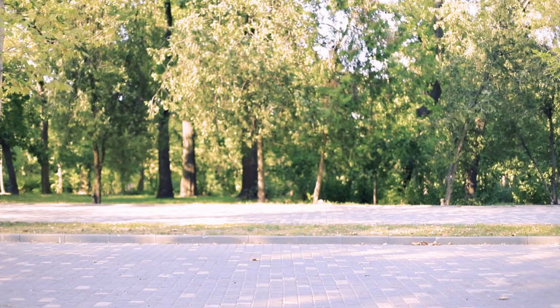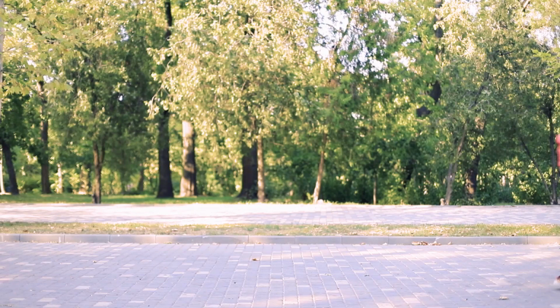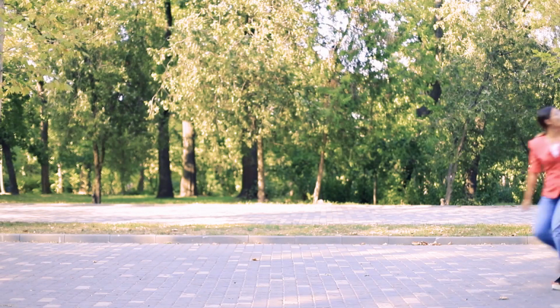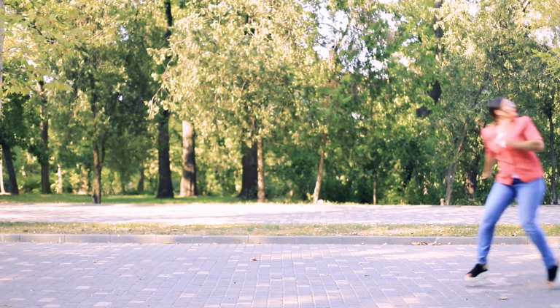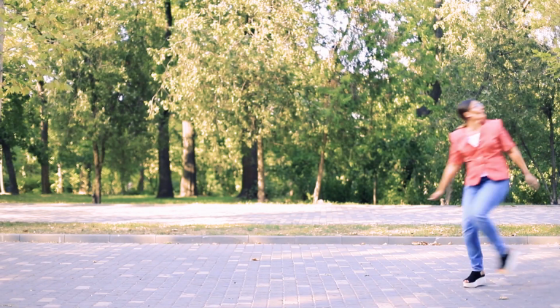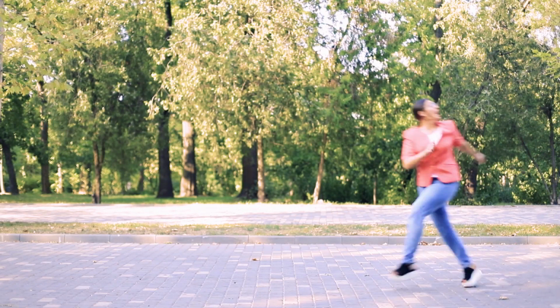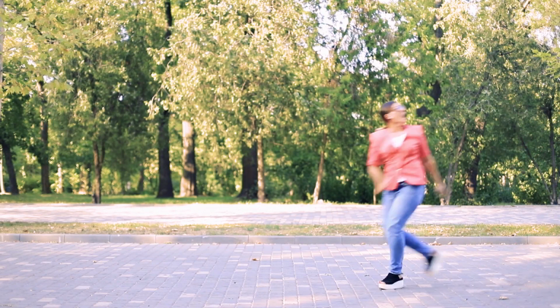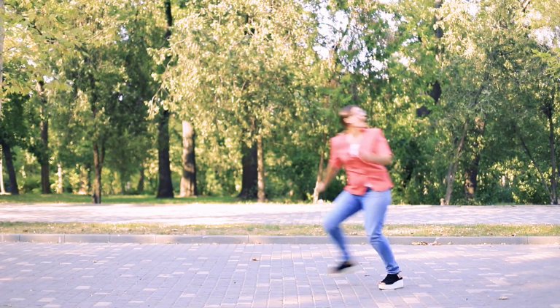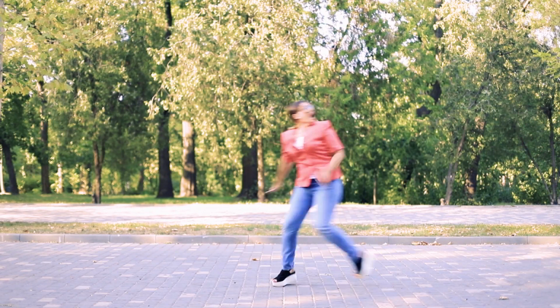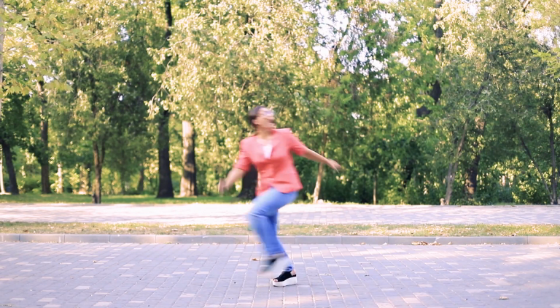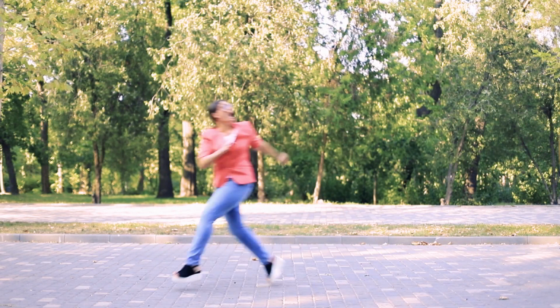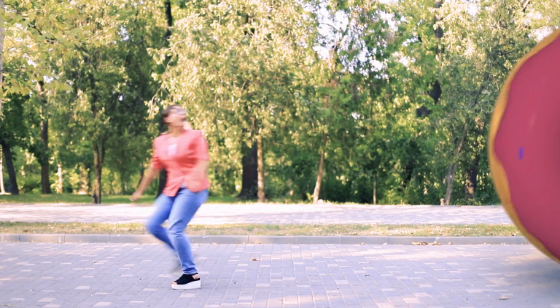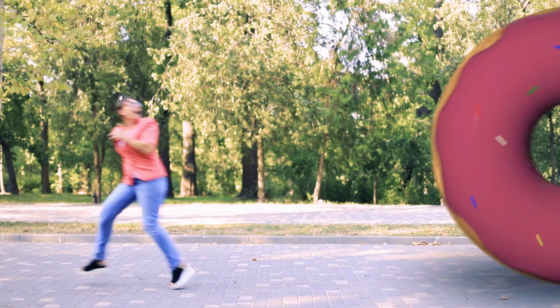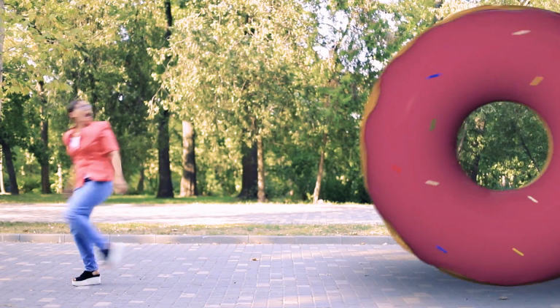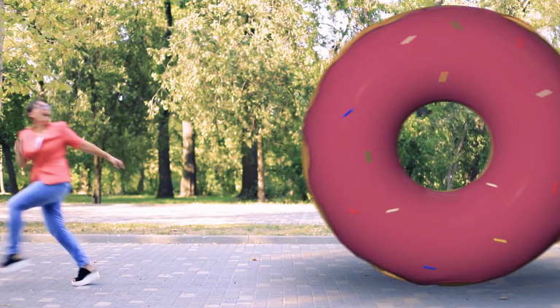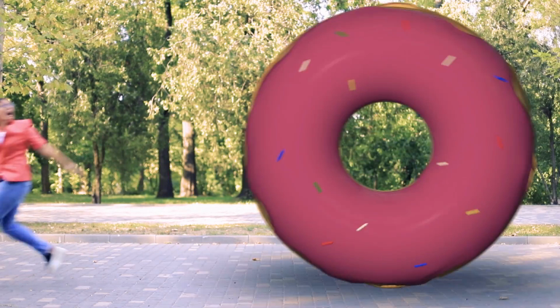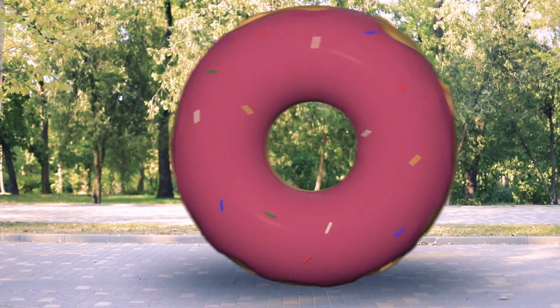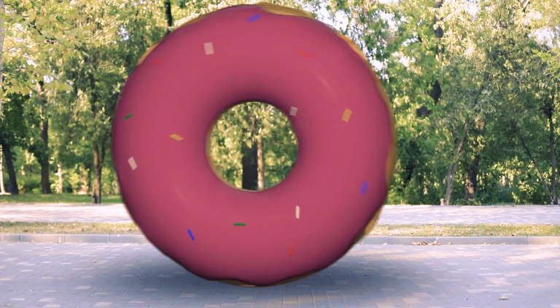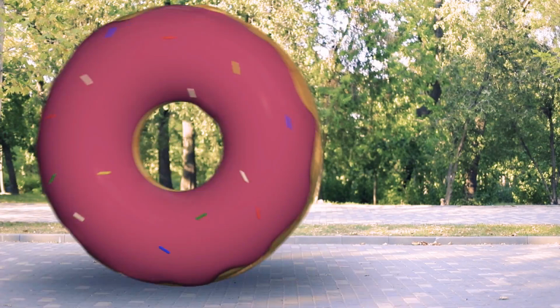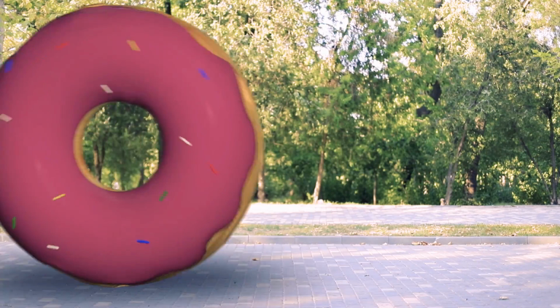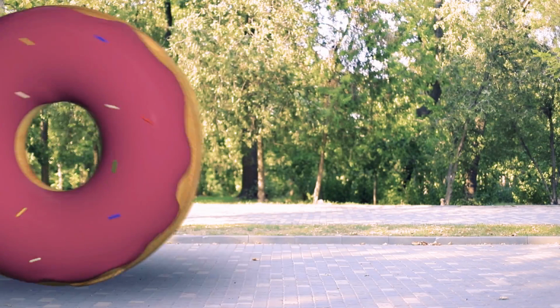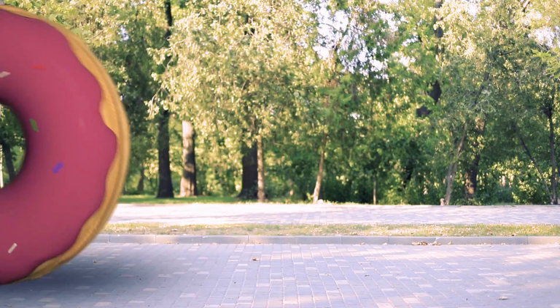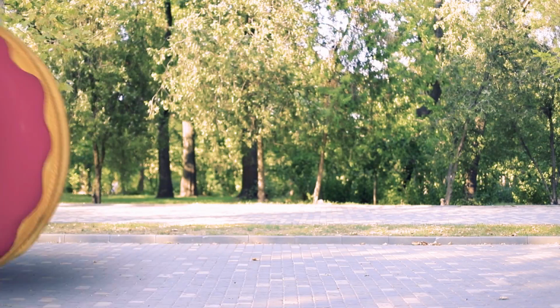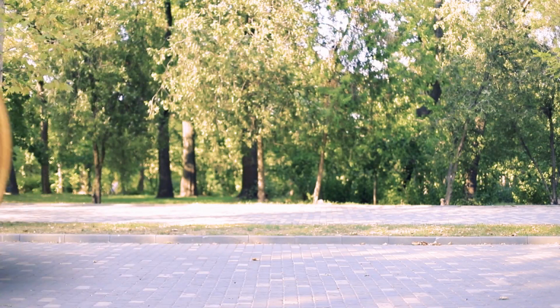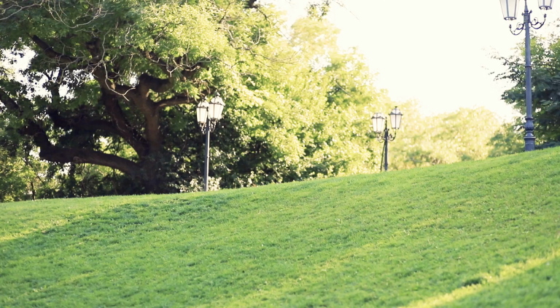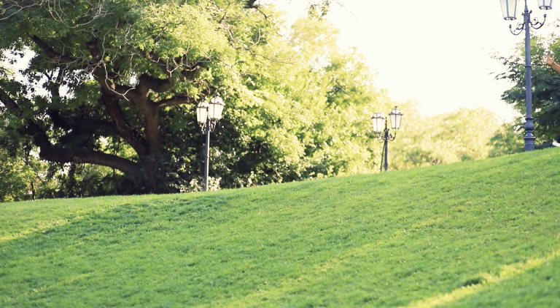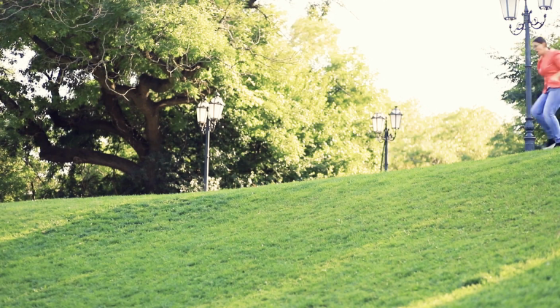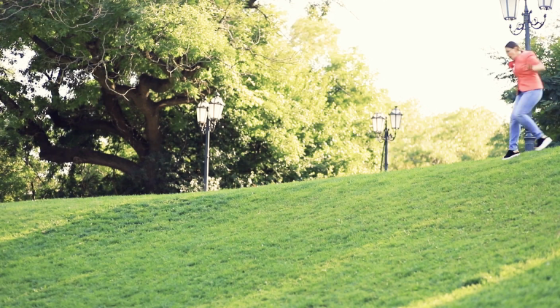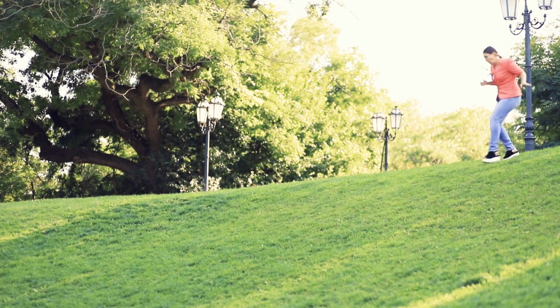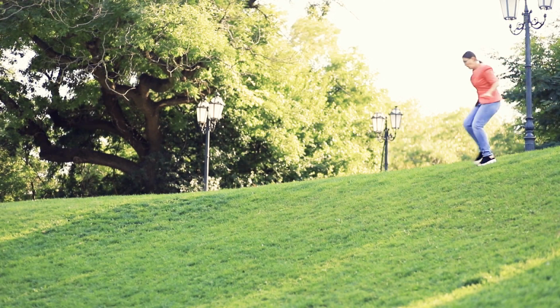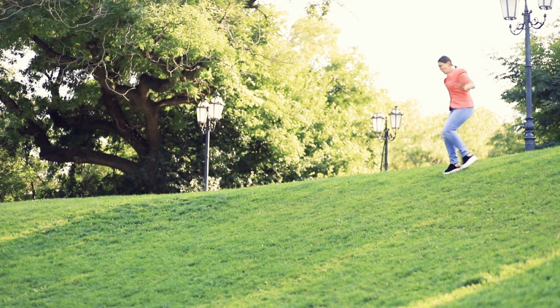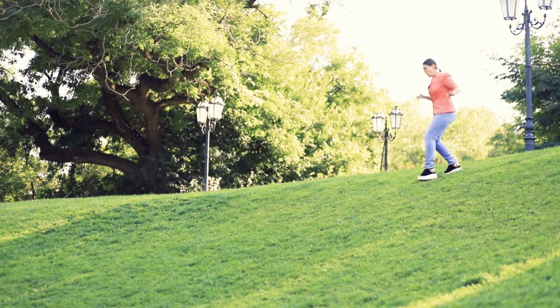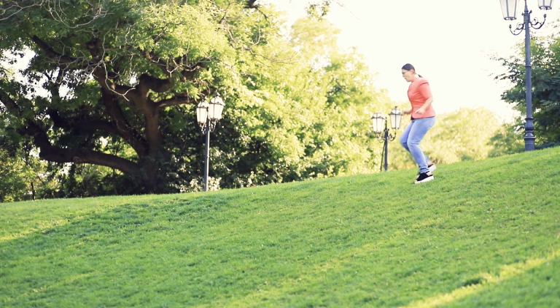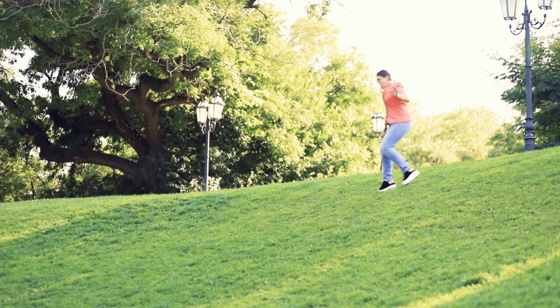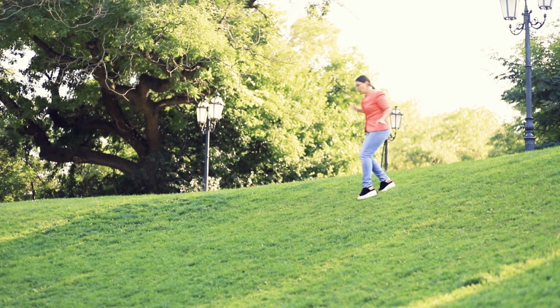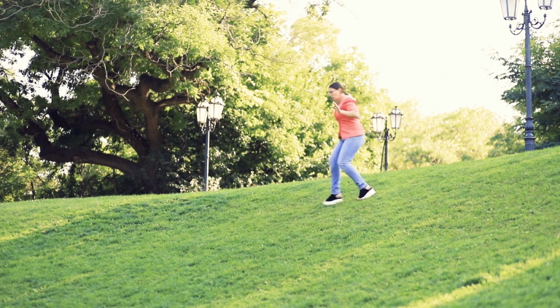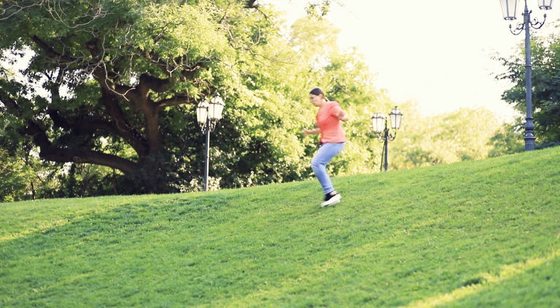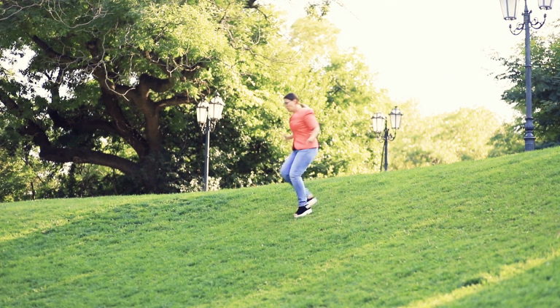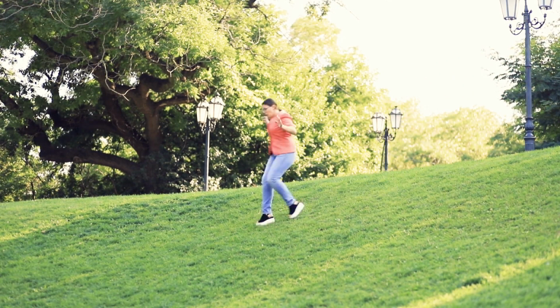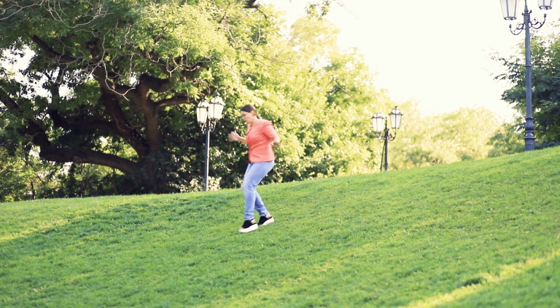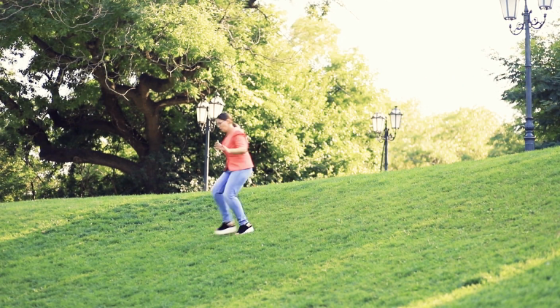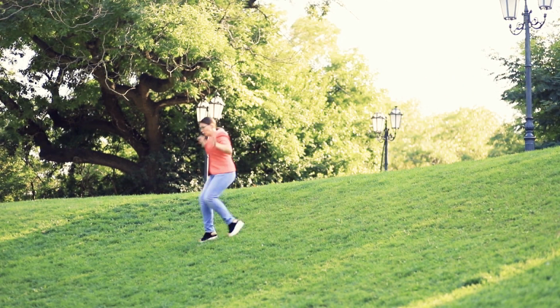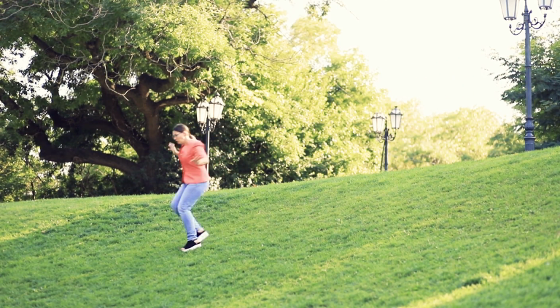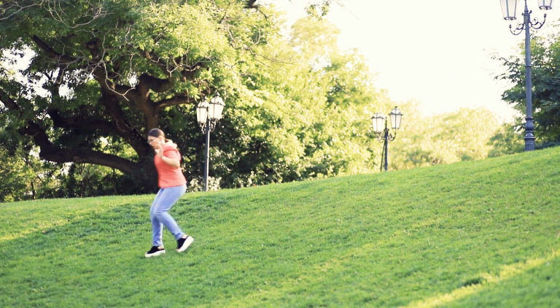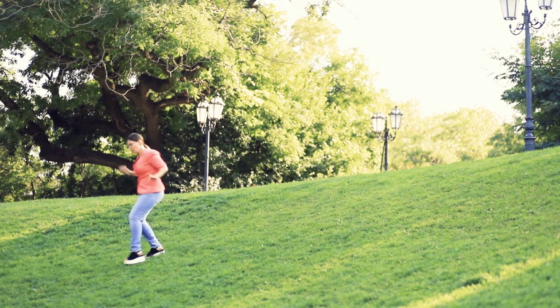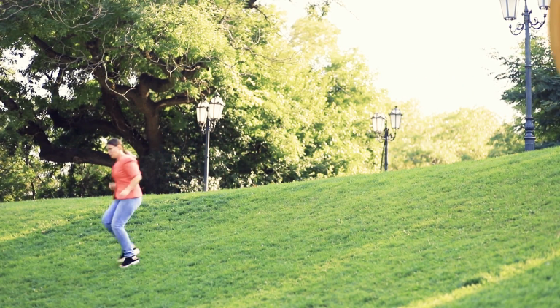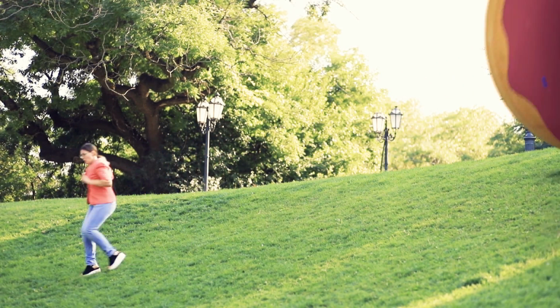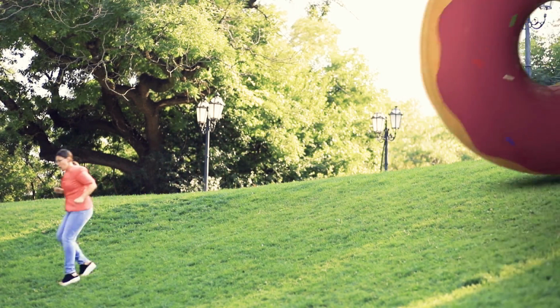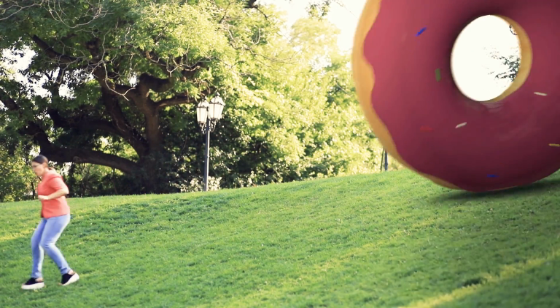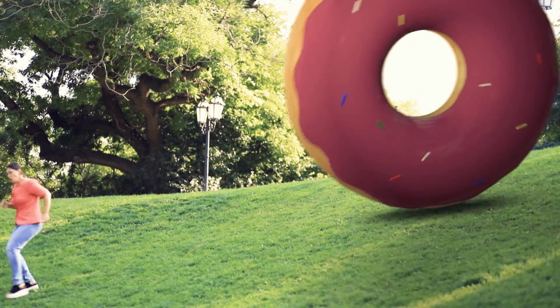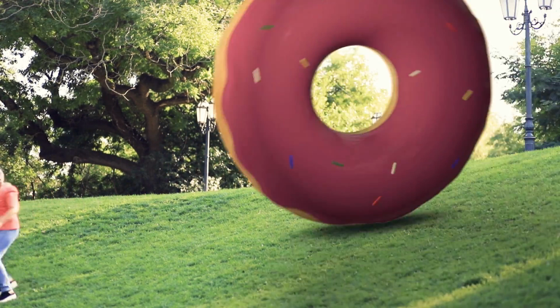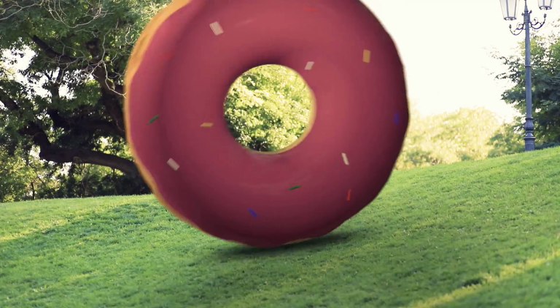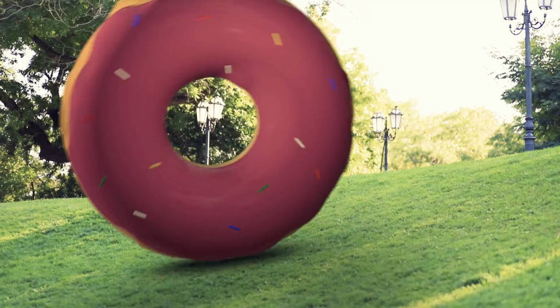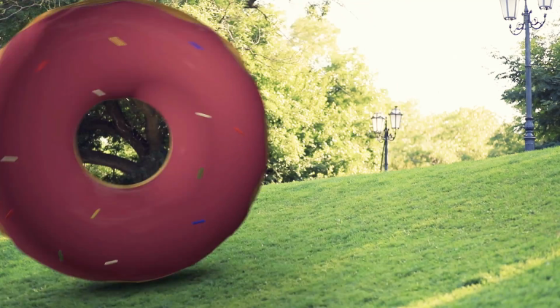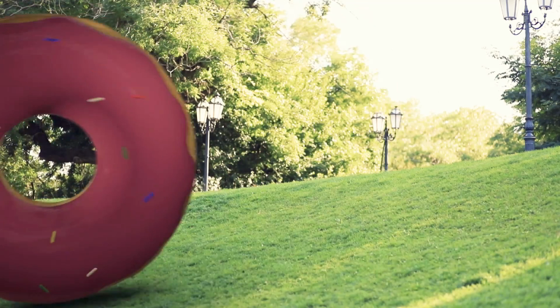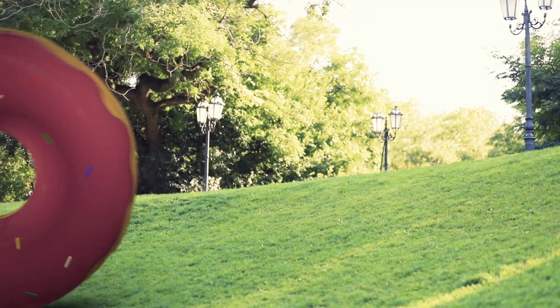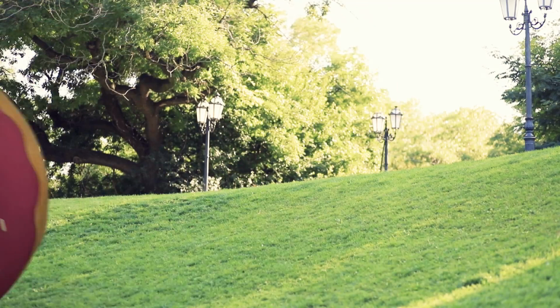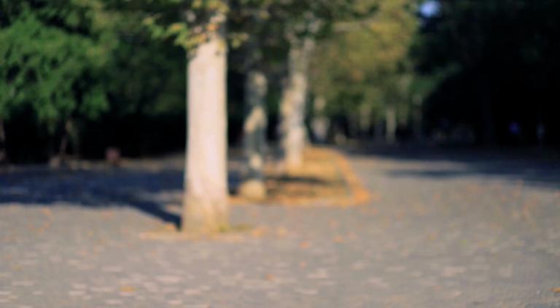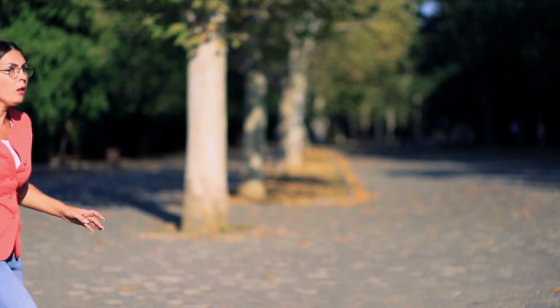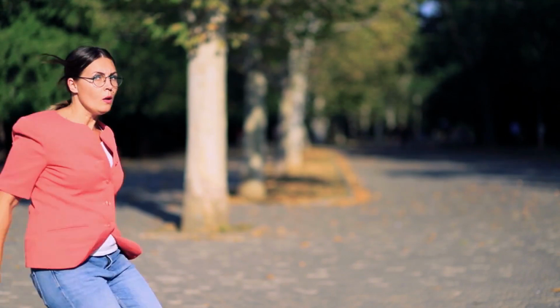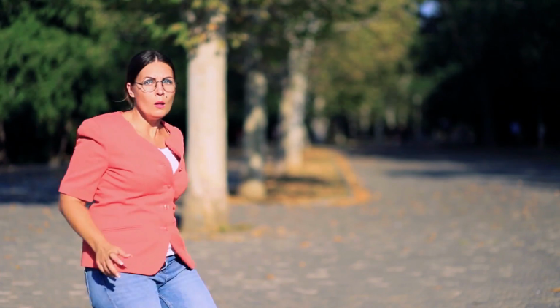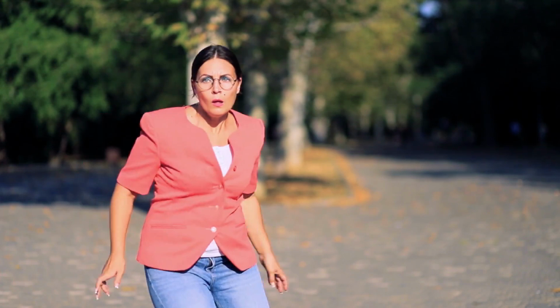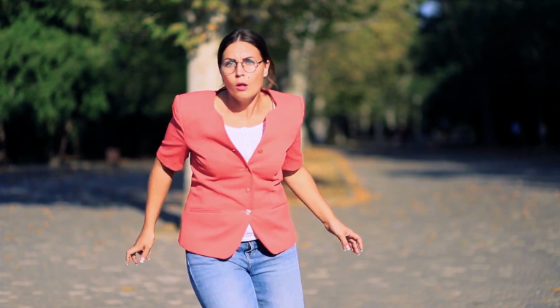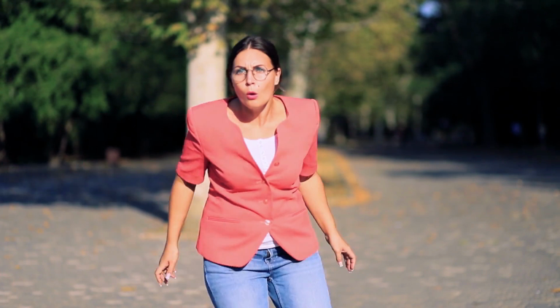Are you on a healthy diet? Not eating candy? The giant donut doesn't care — it'll find you anyway!